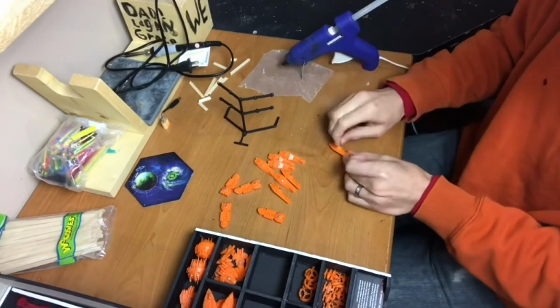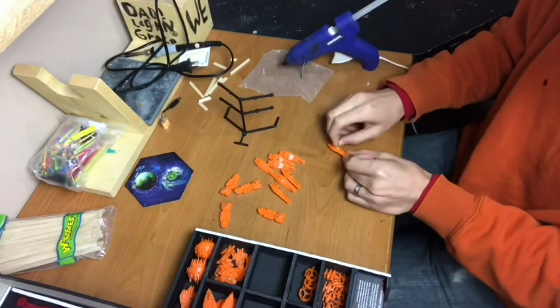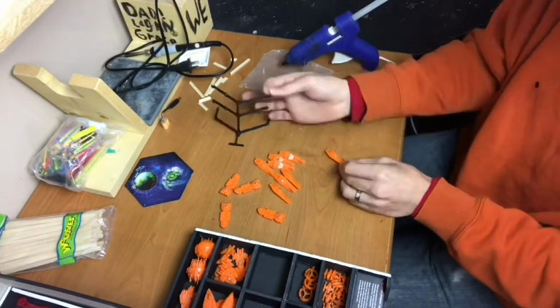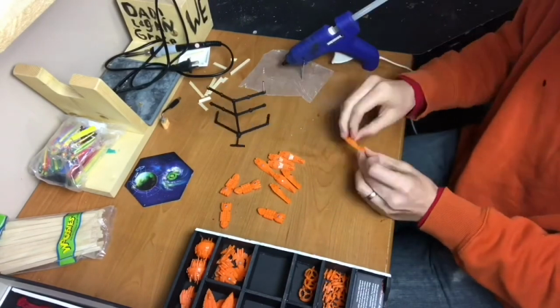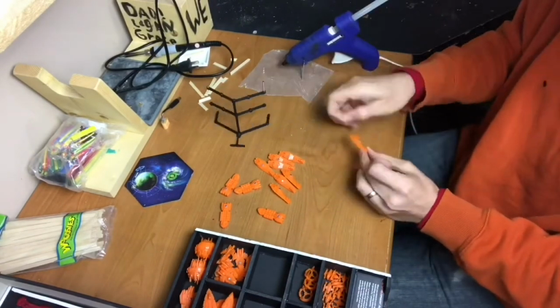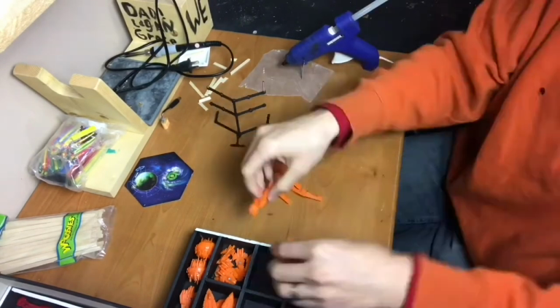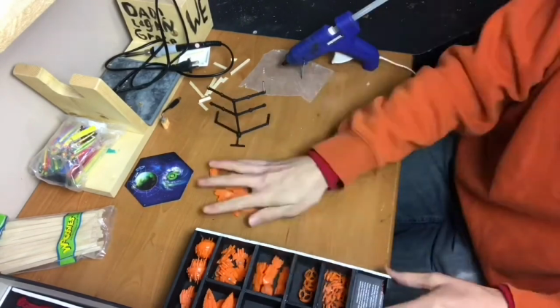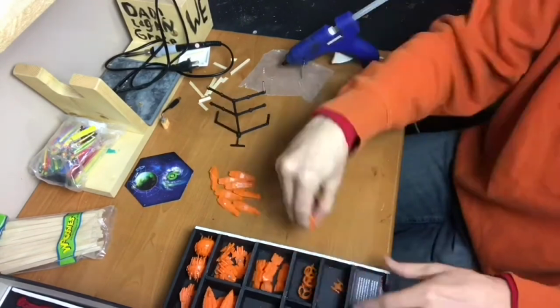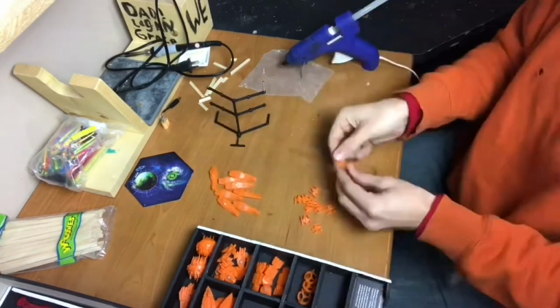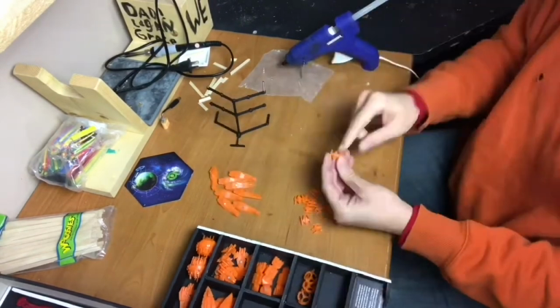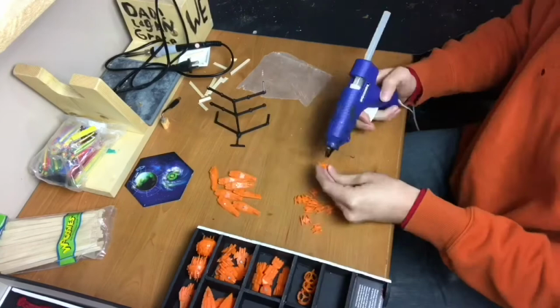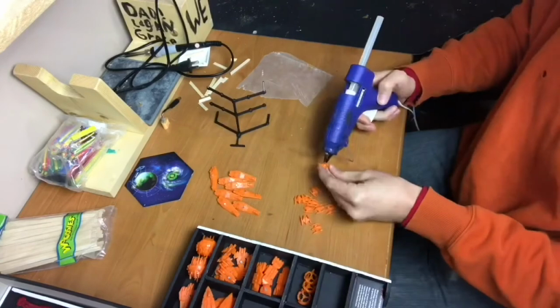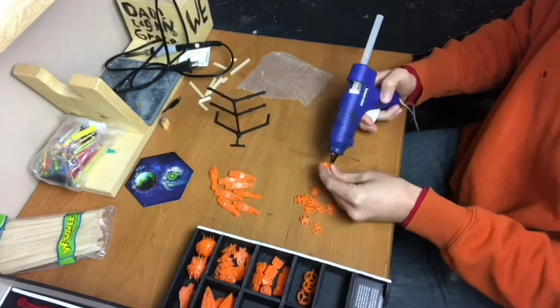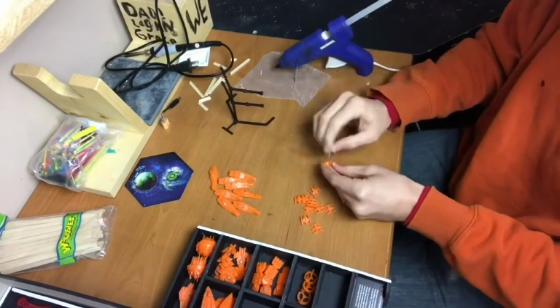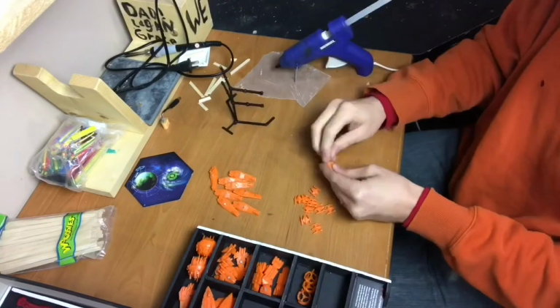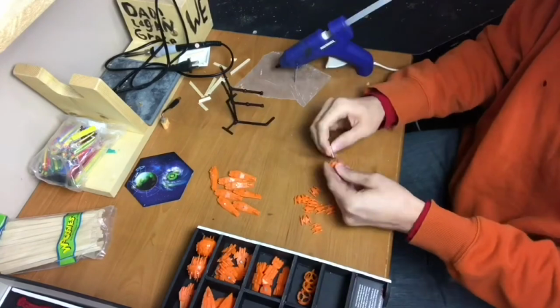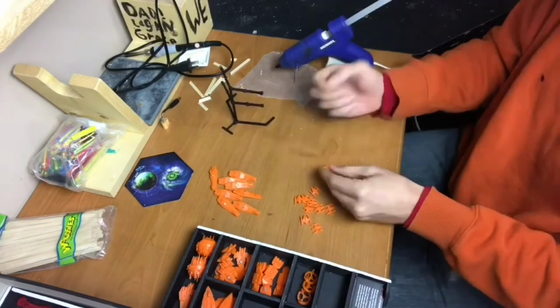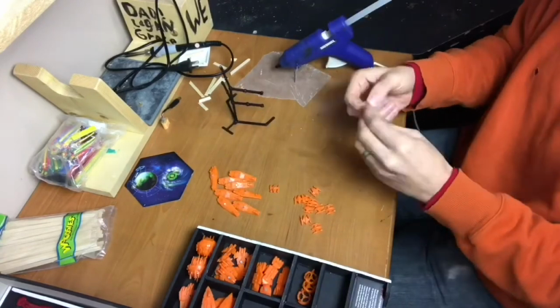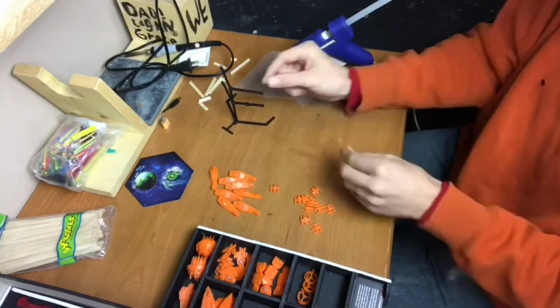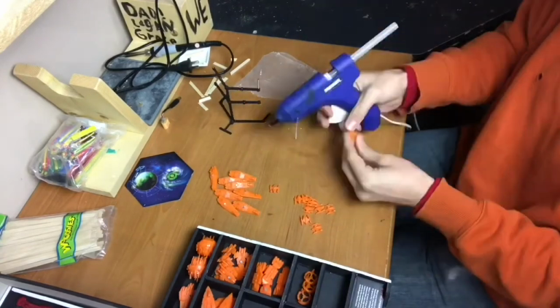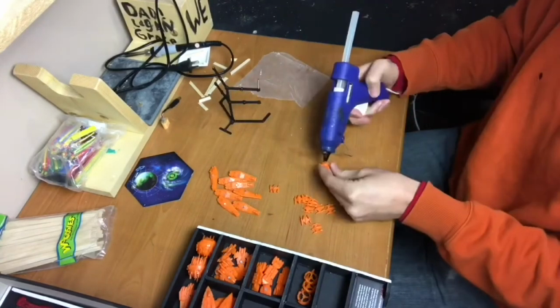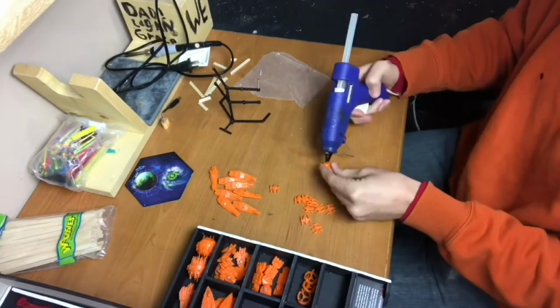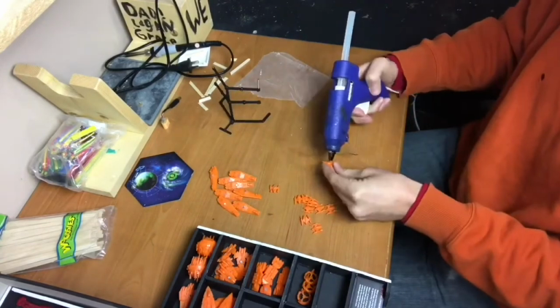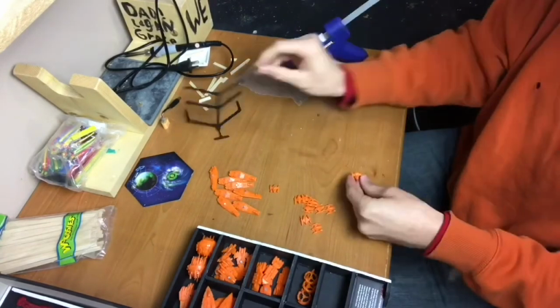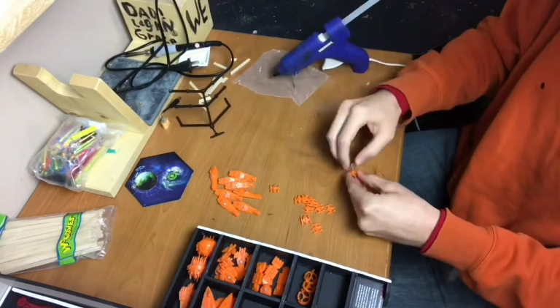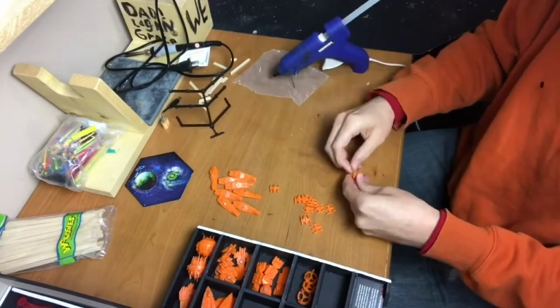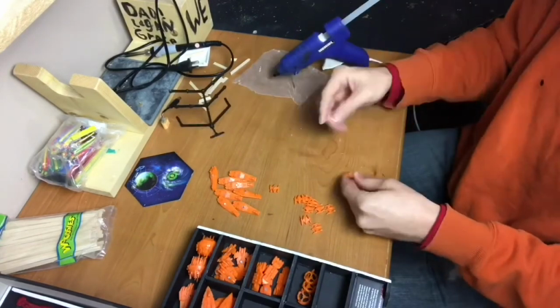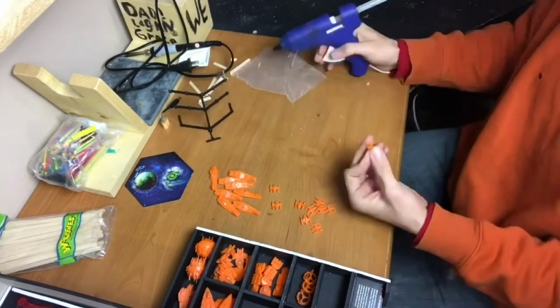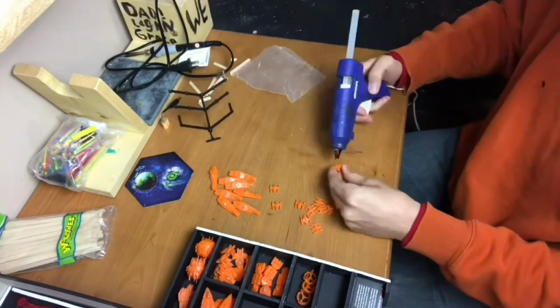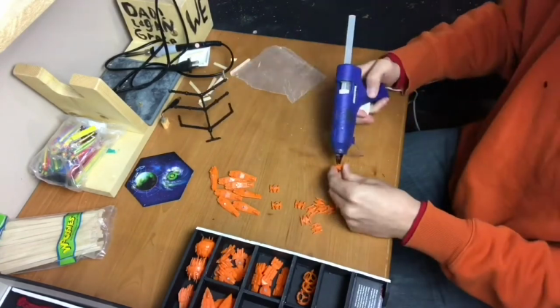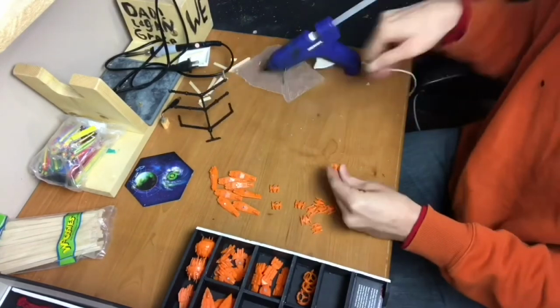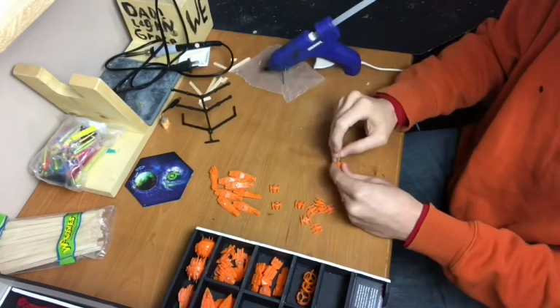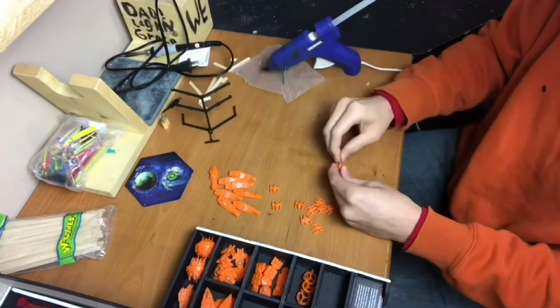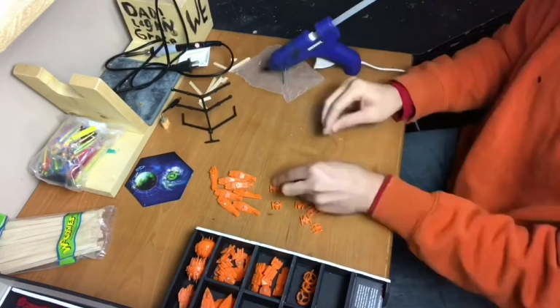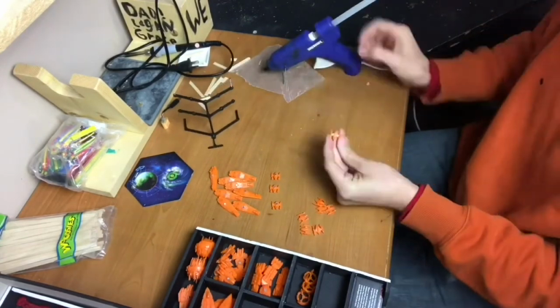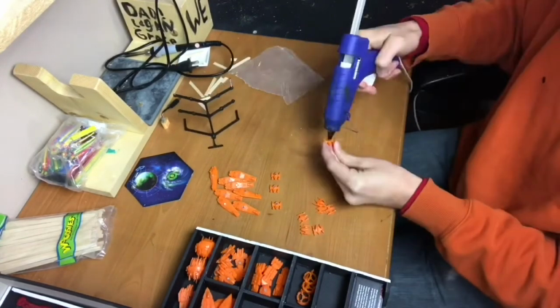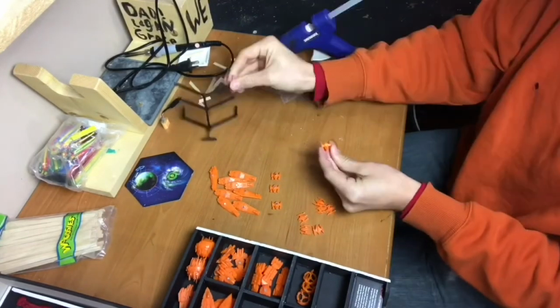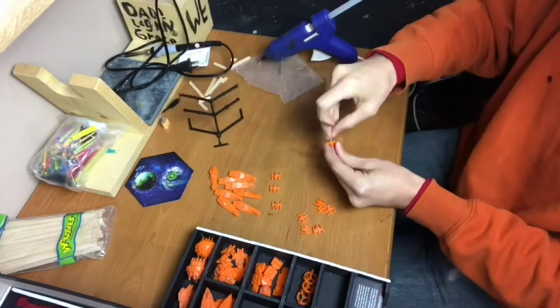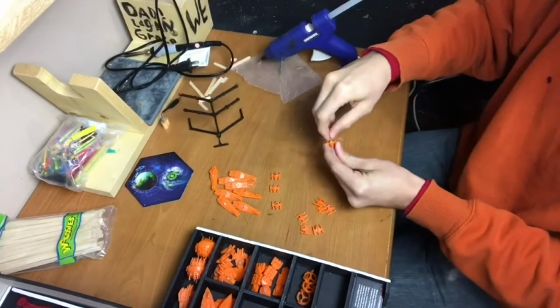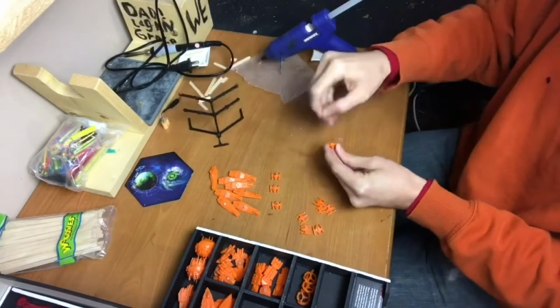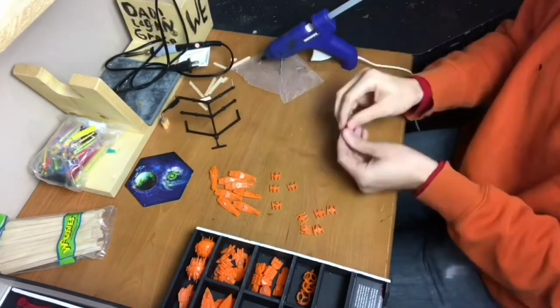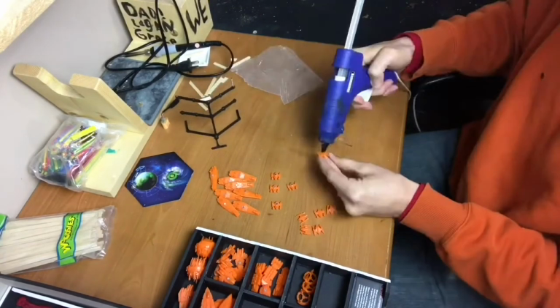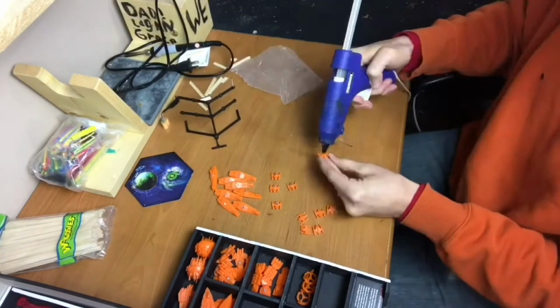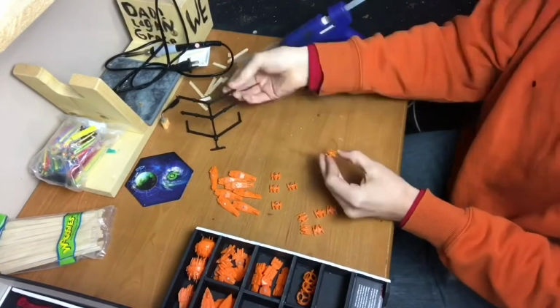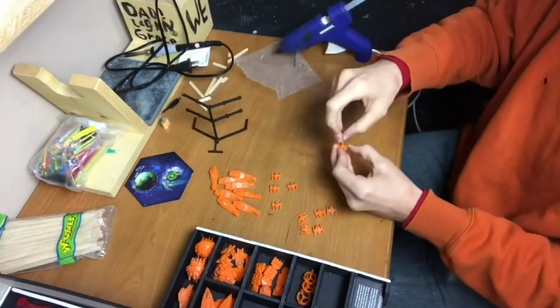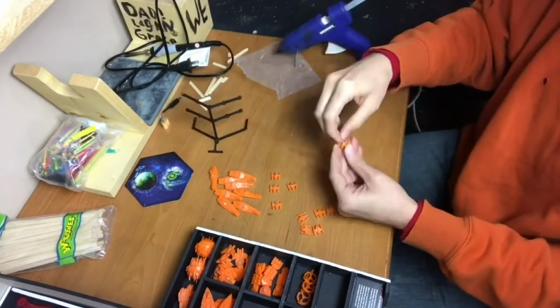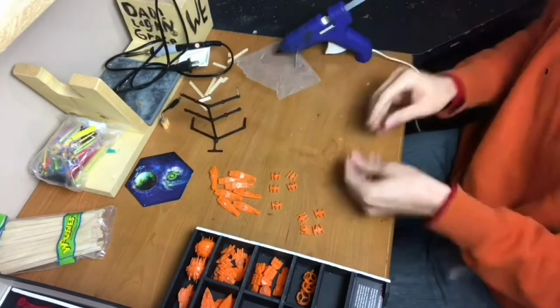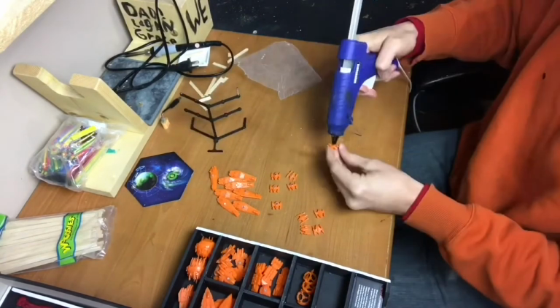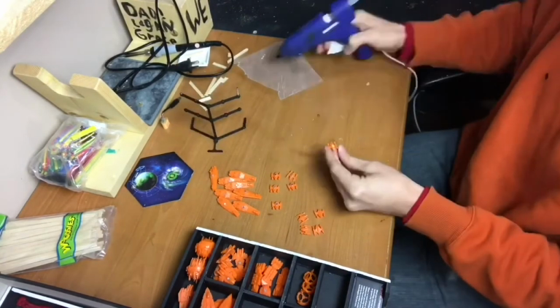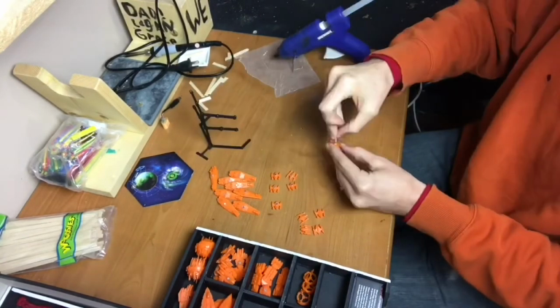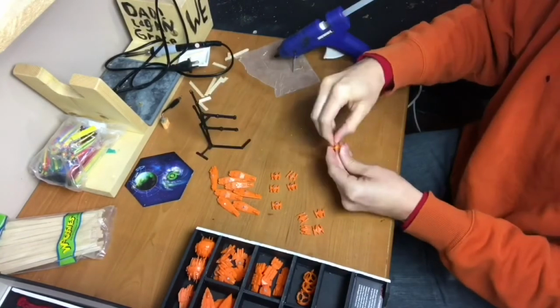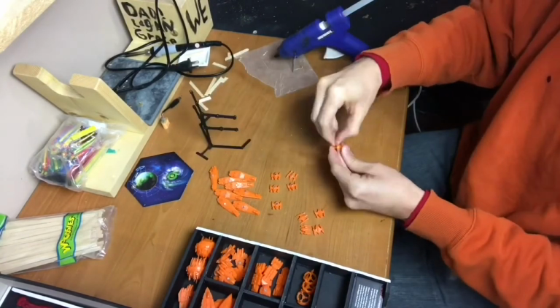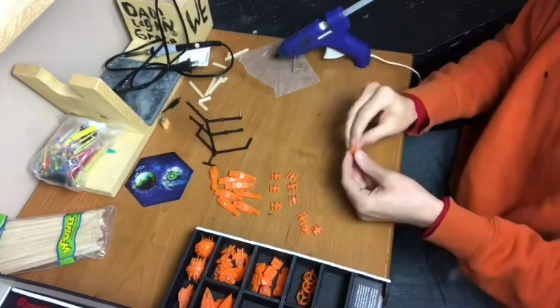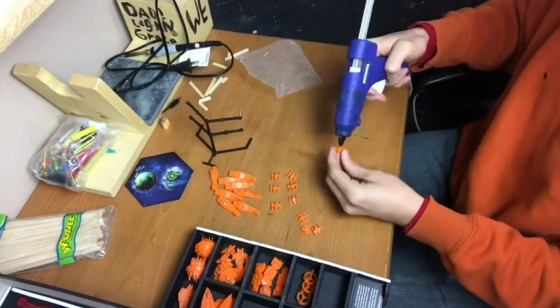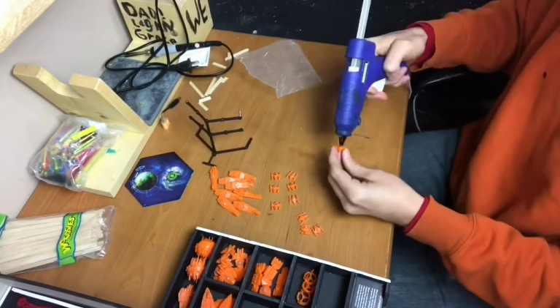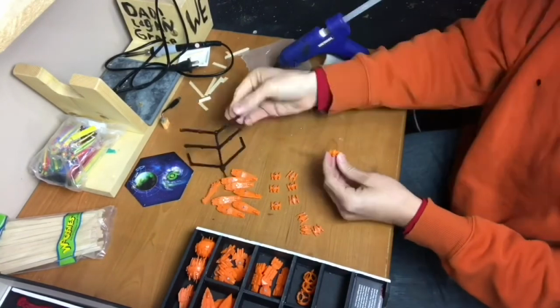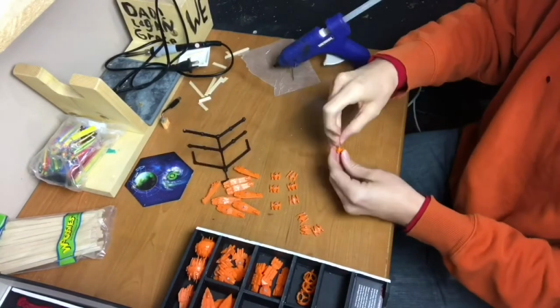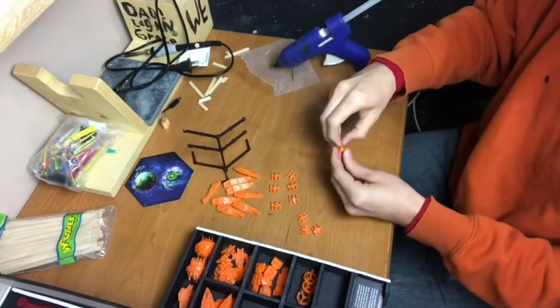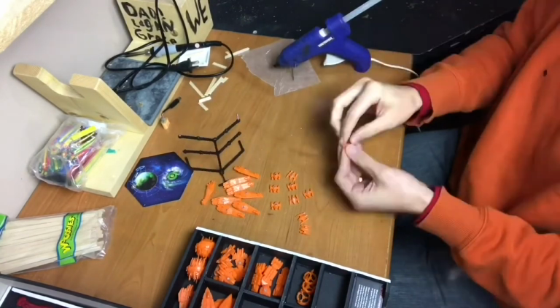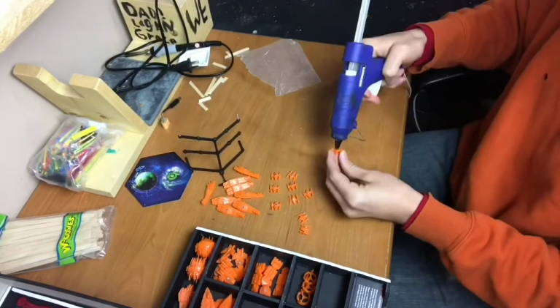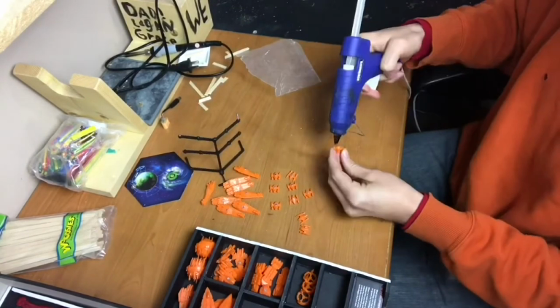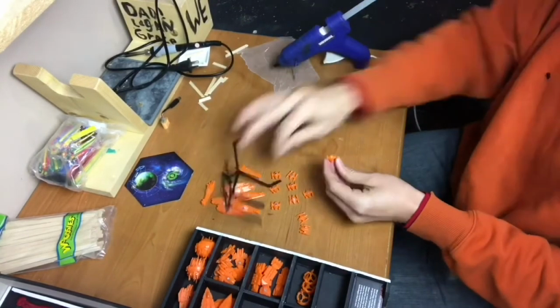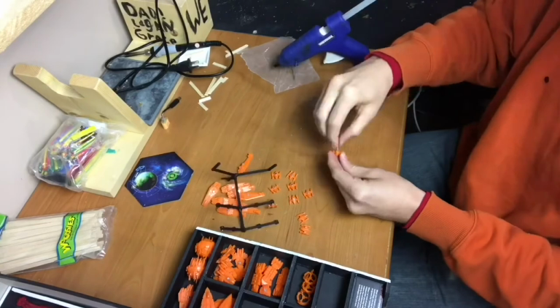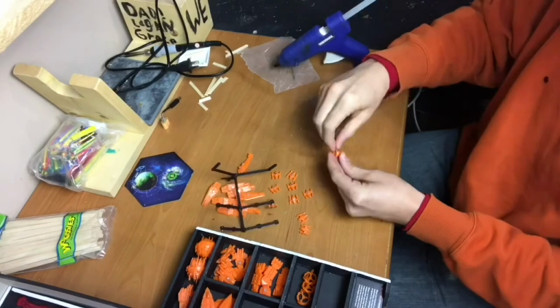The hardest of all the ships was definitely the fighters. They were small and it's just hard to hold them in my hands and be able to put a little dab of hot glue on there.